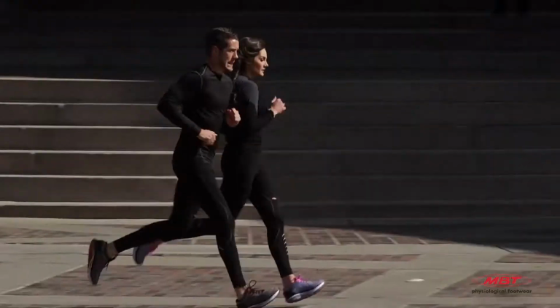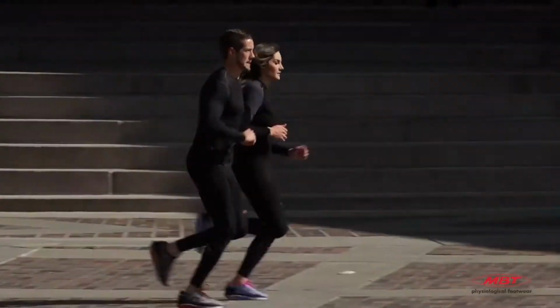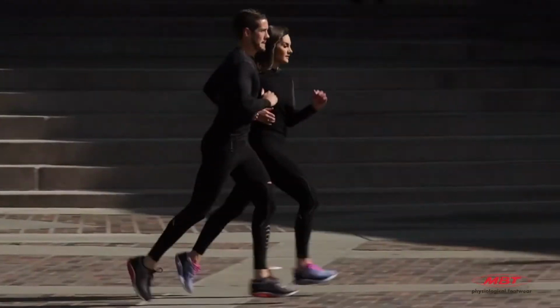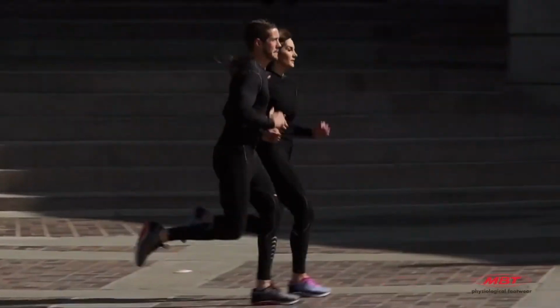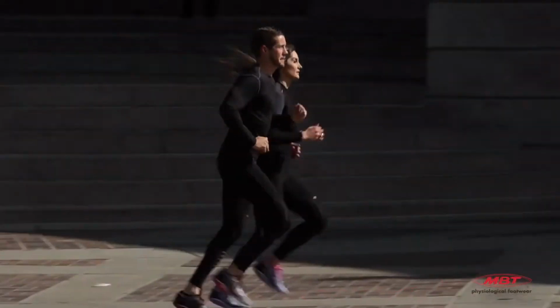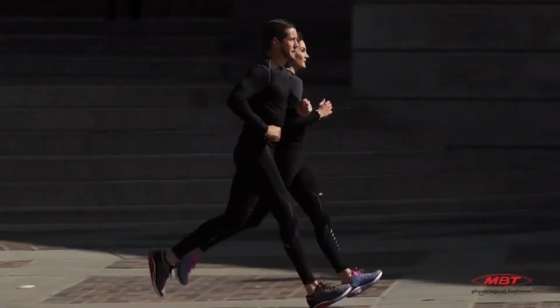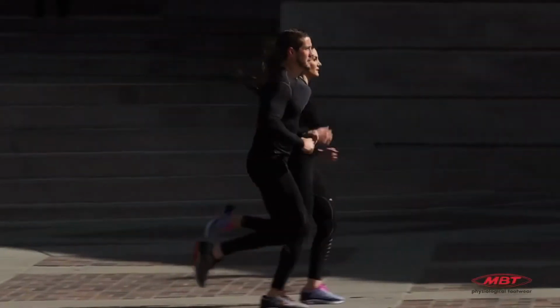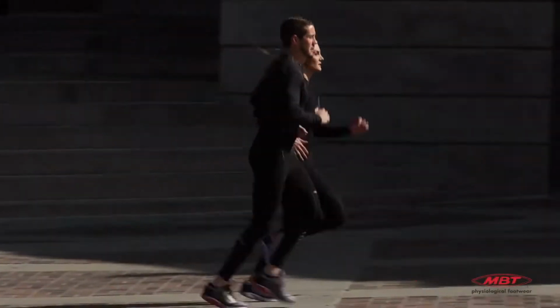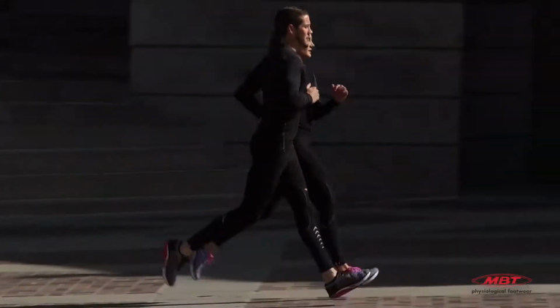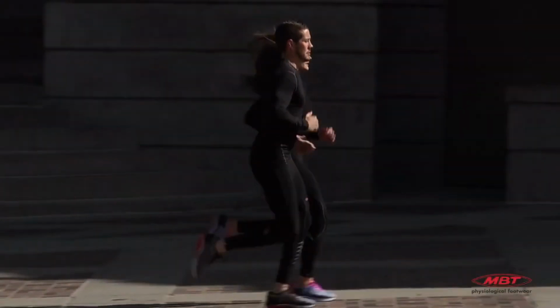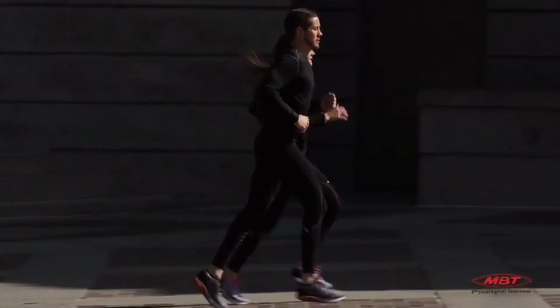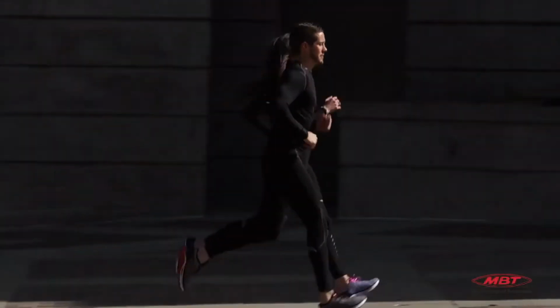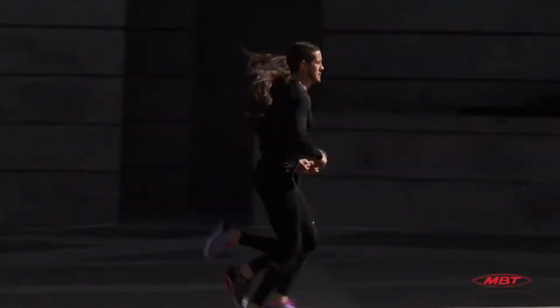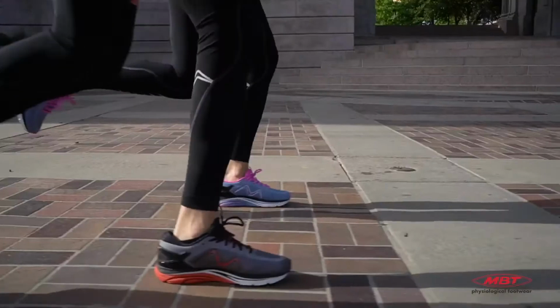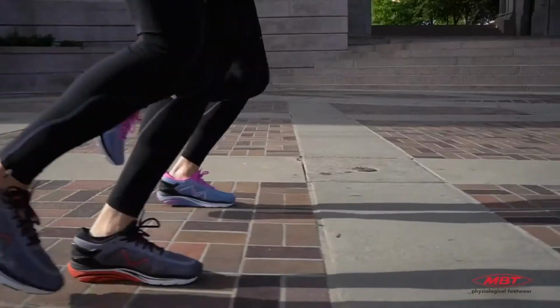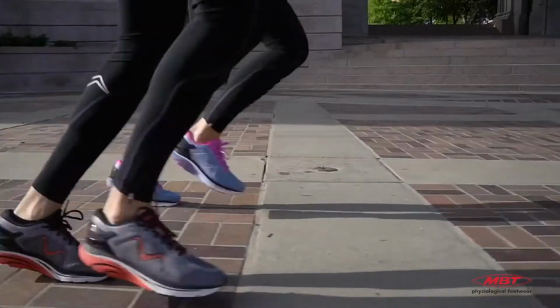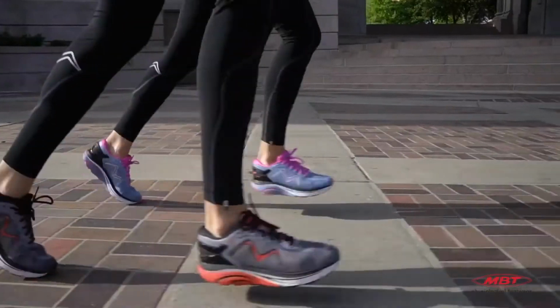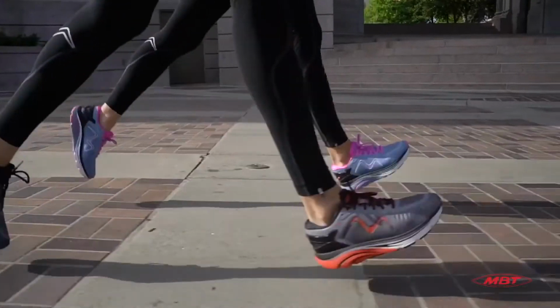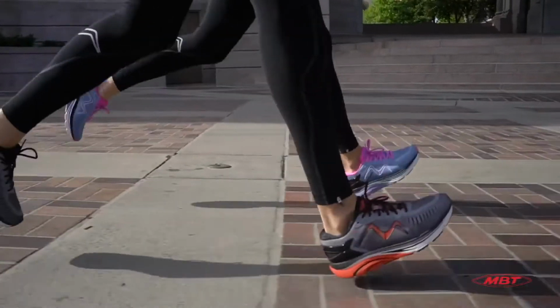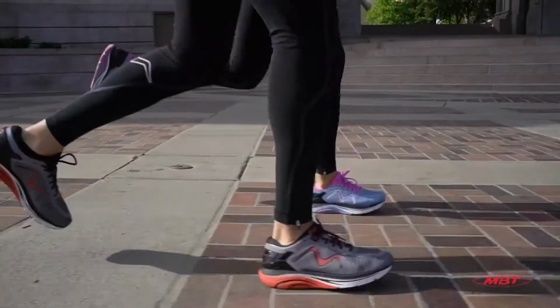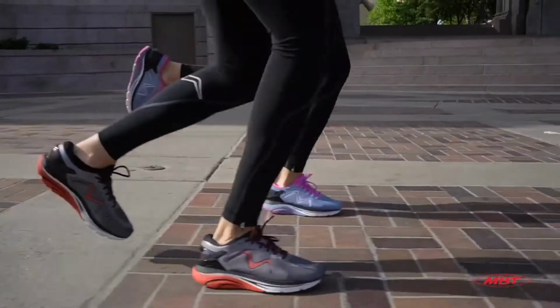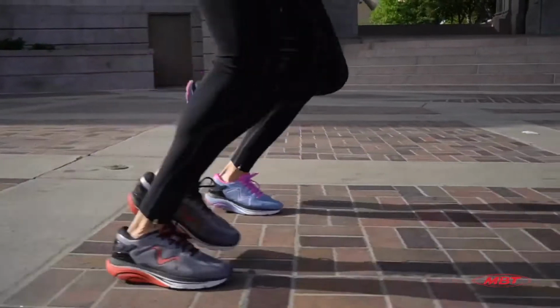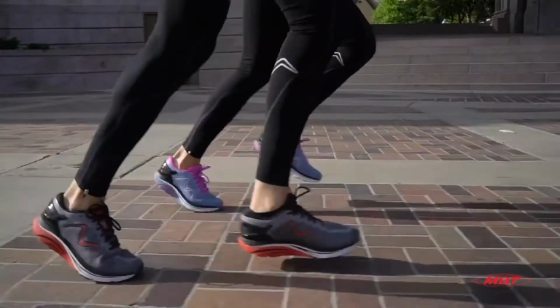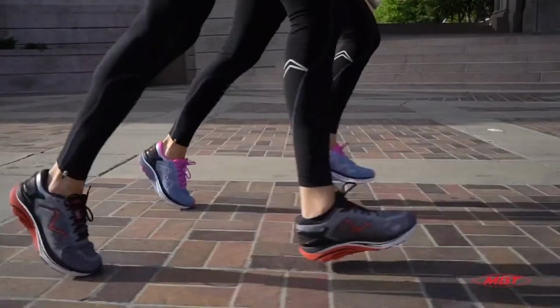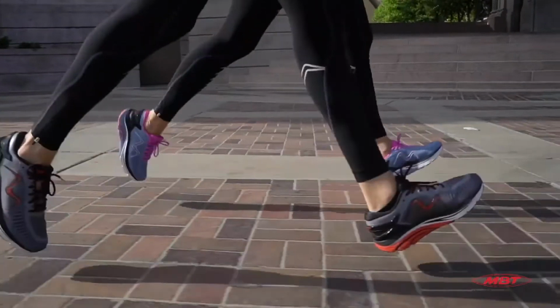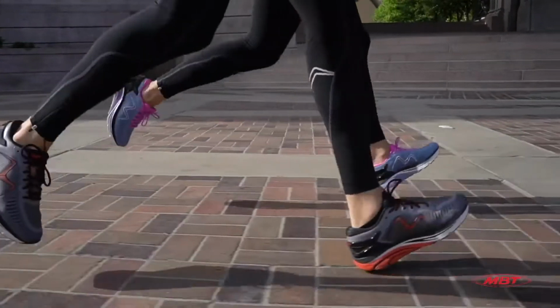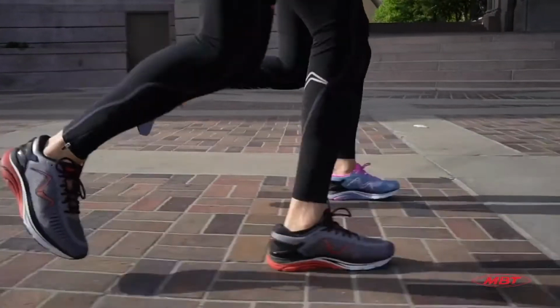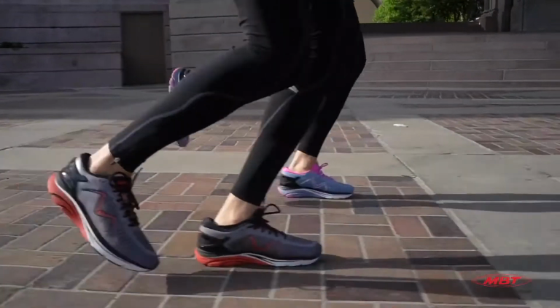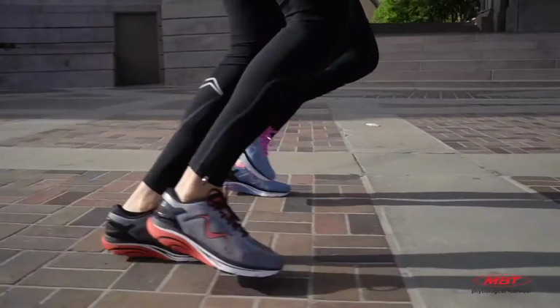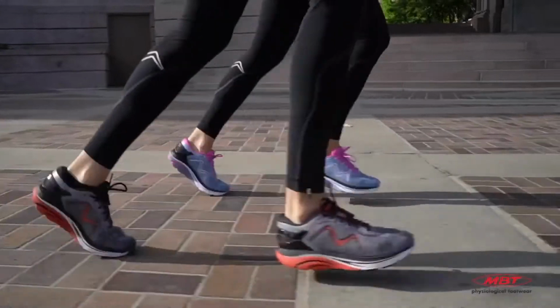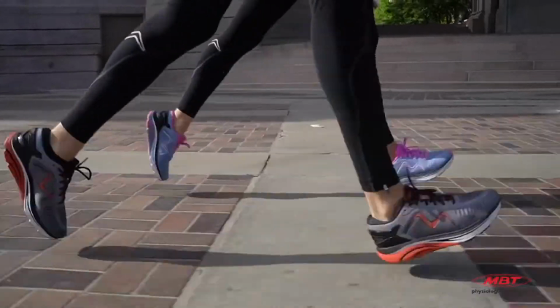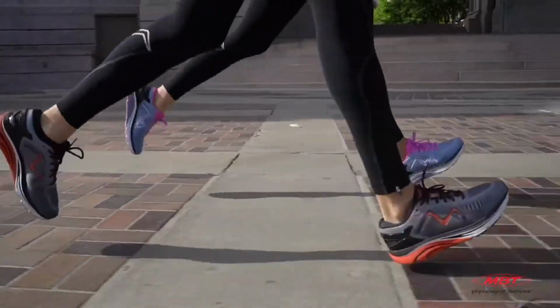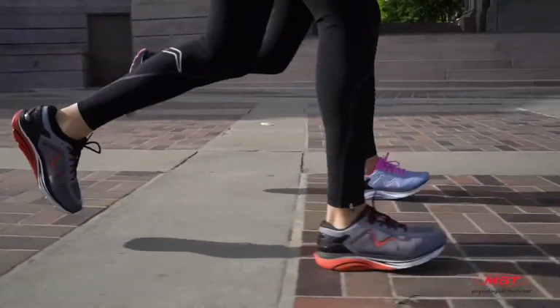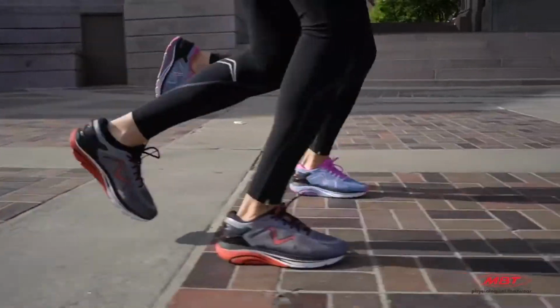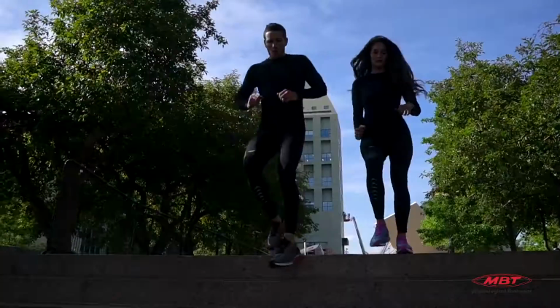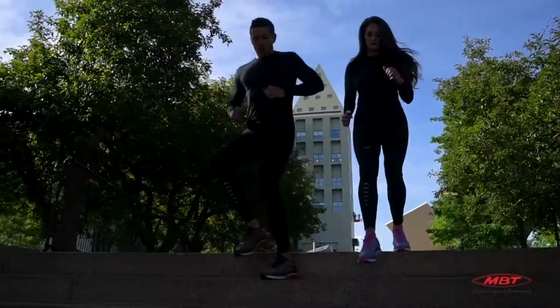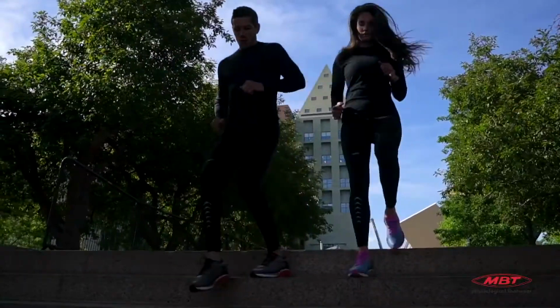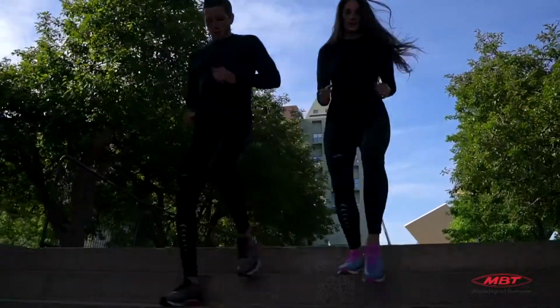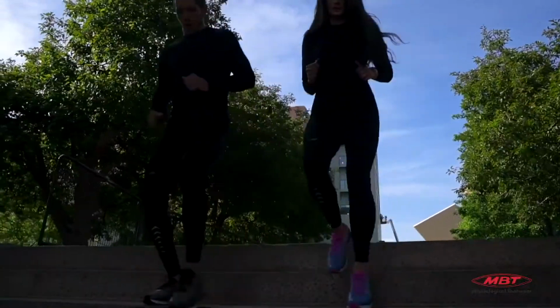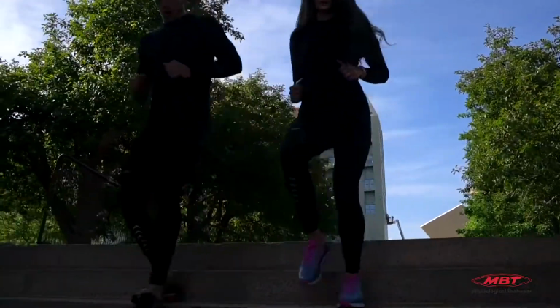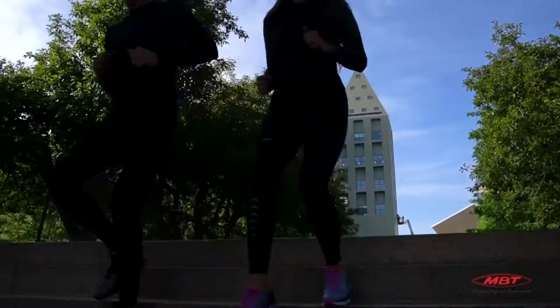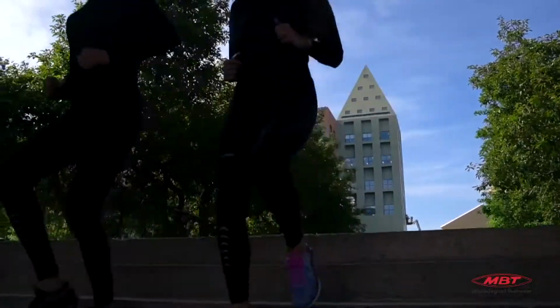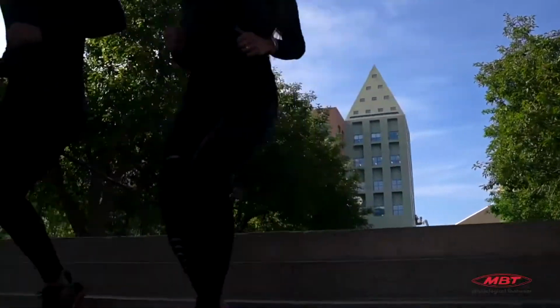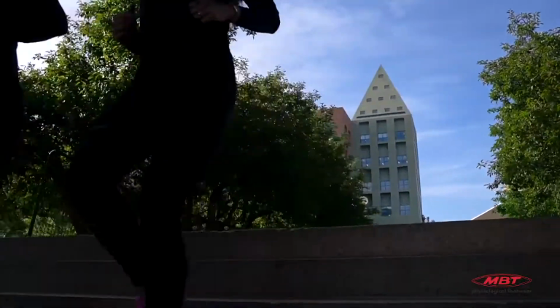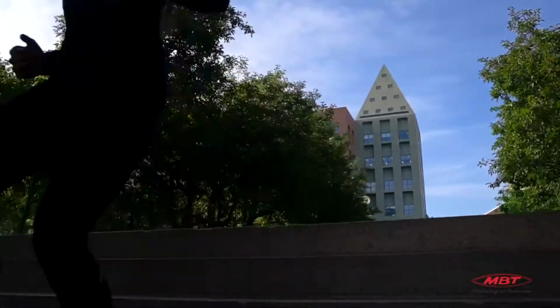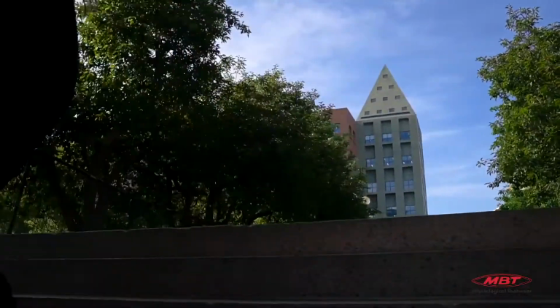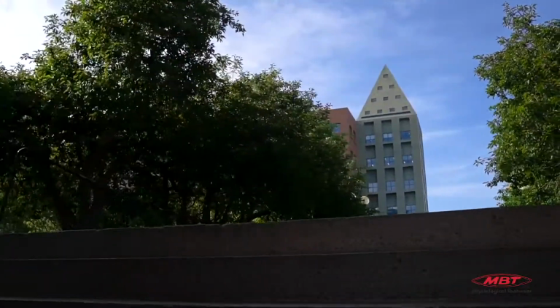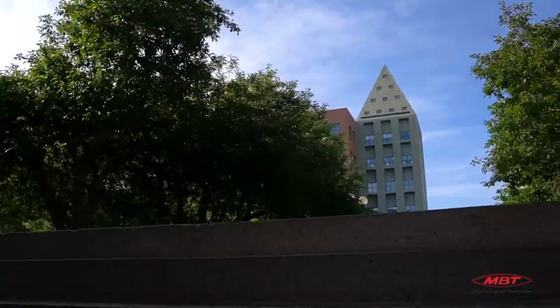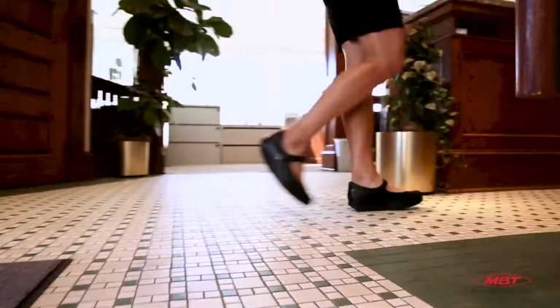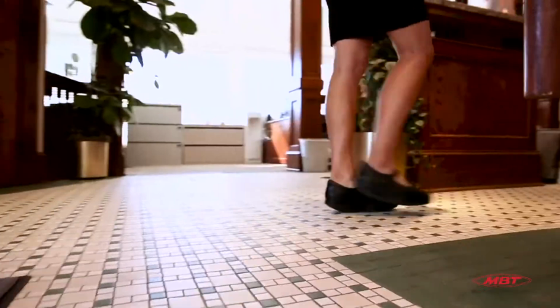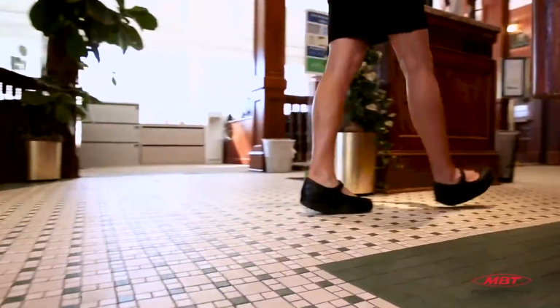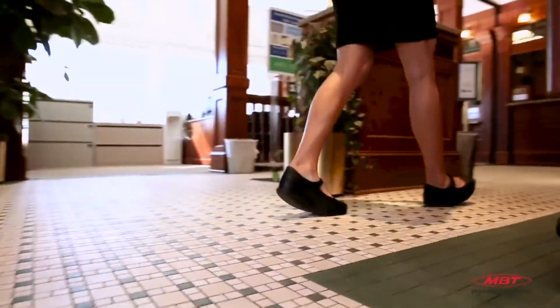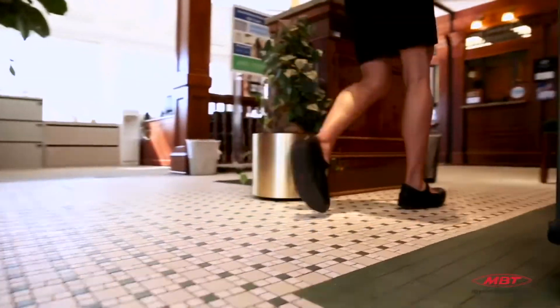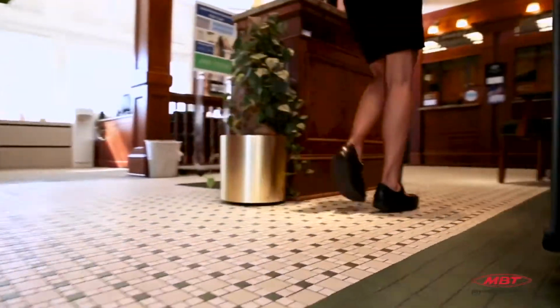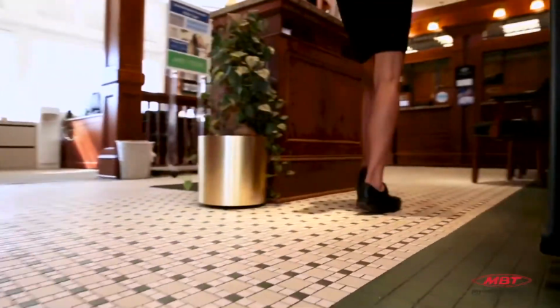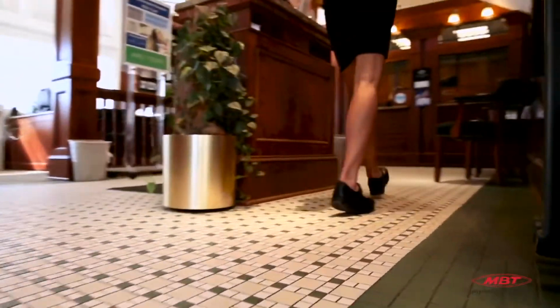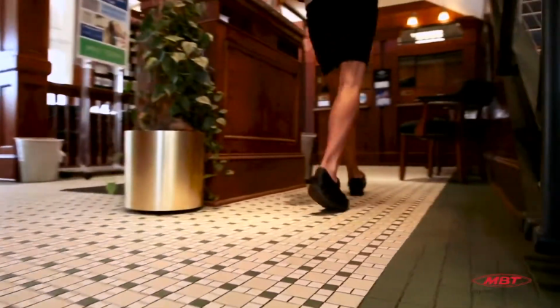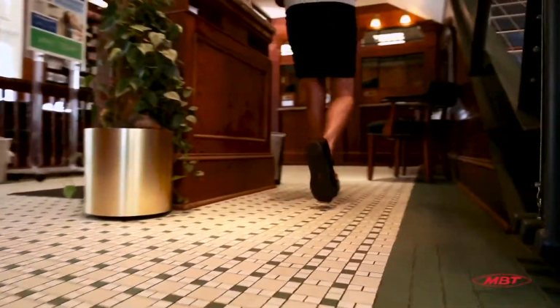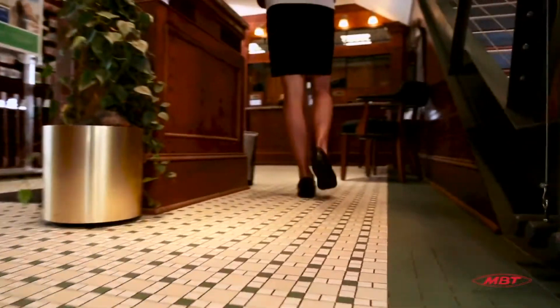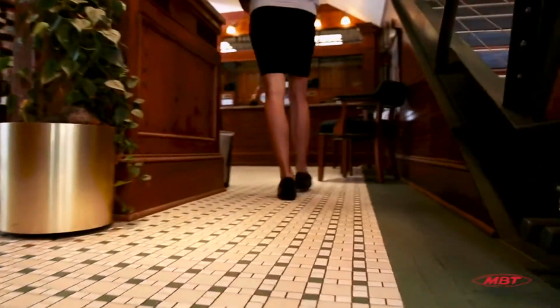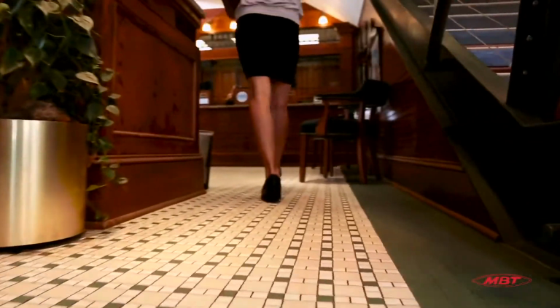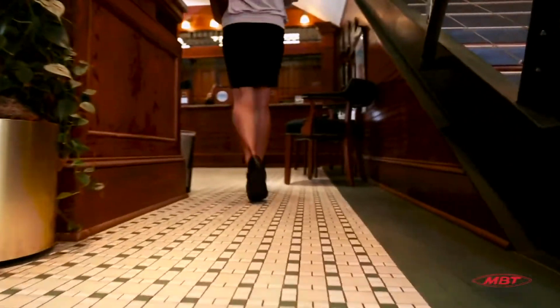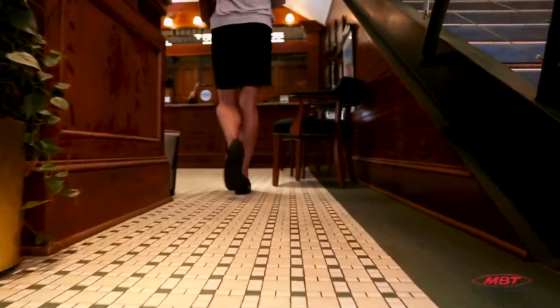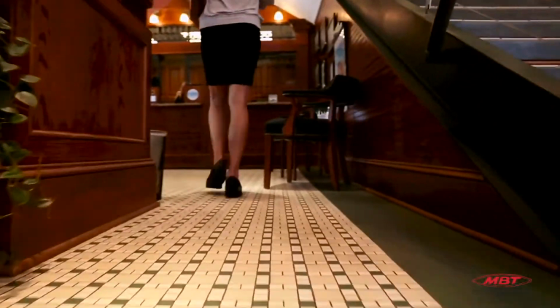One may find that the index level that works best for exercise is different from the index level that works best for standing on their feet all day at work.